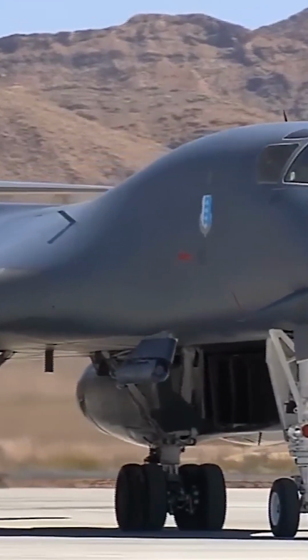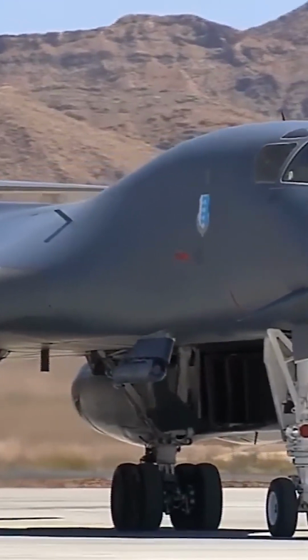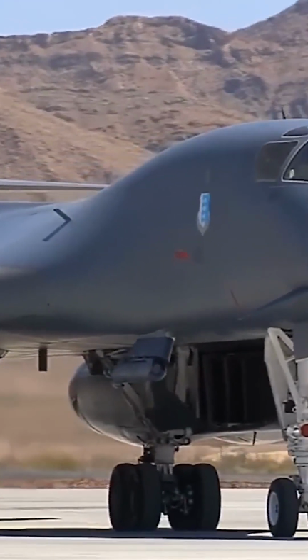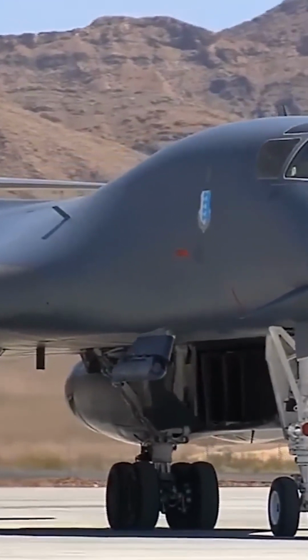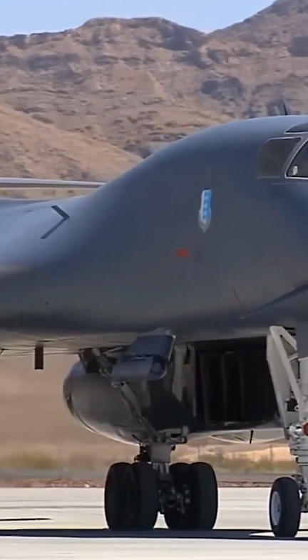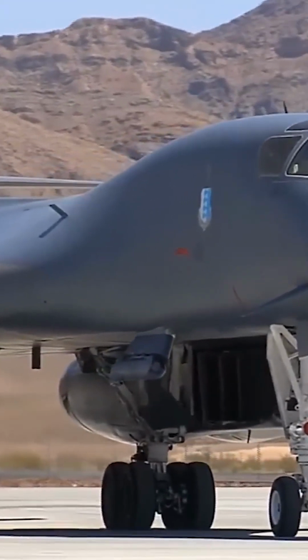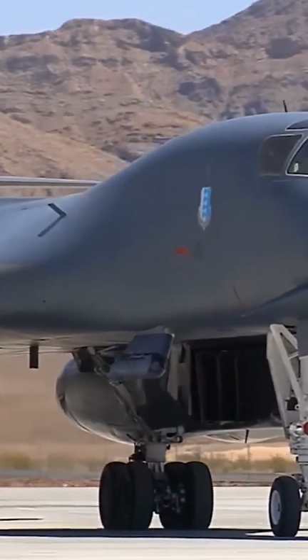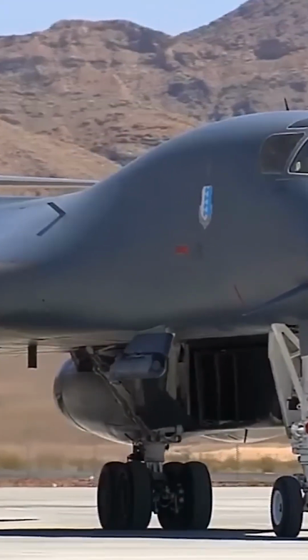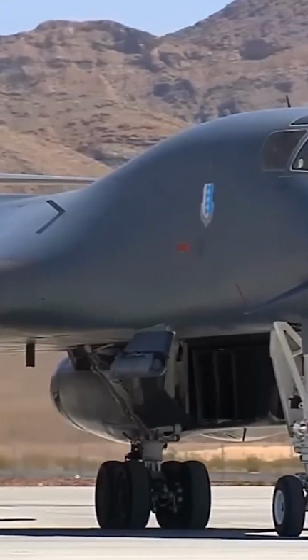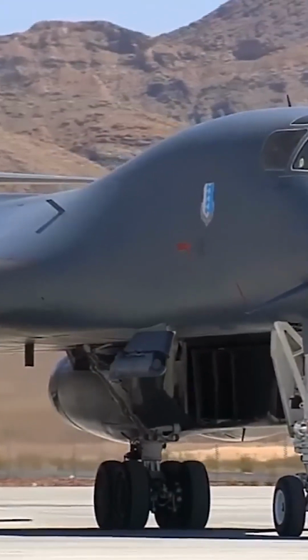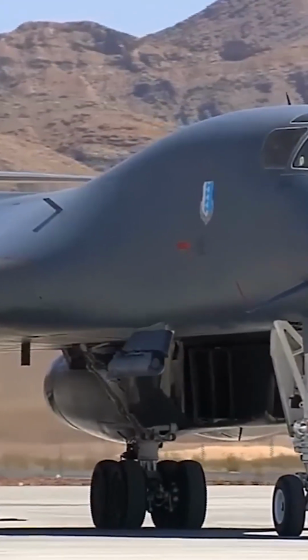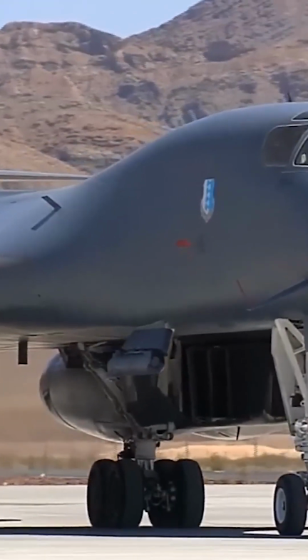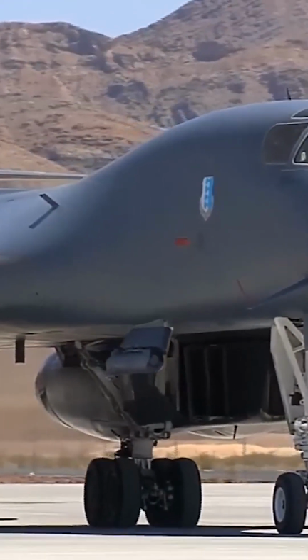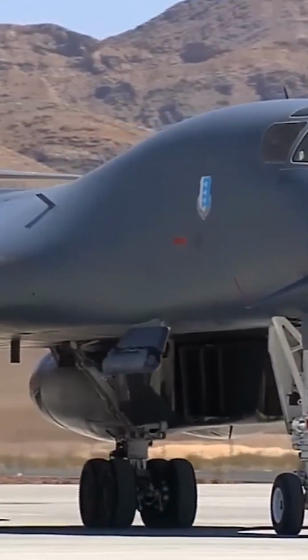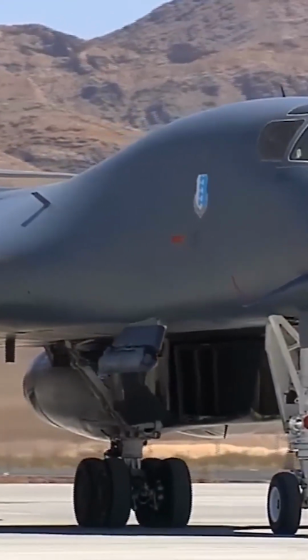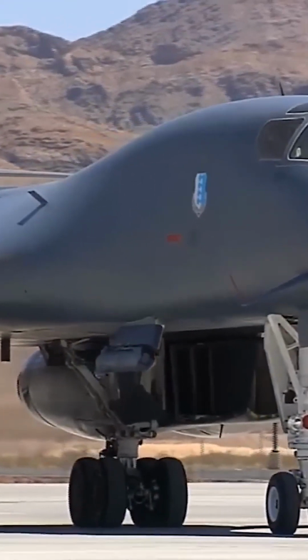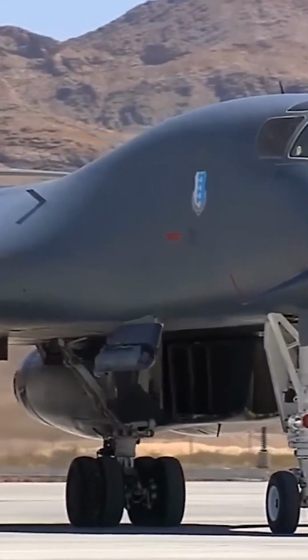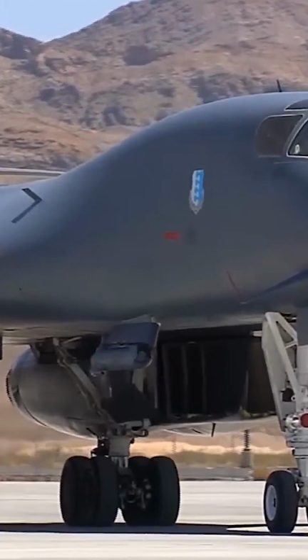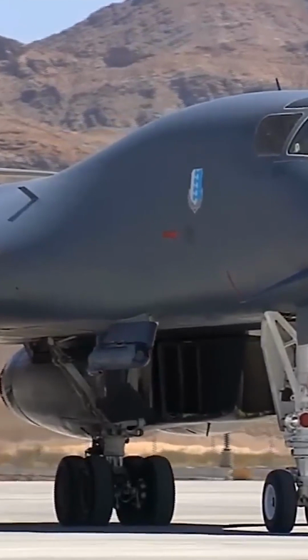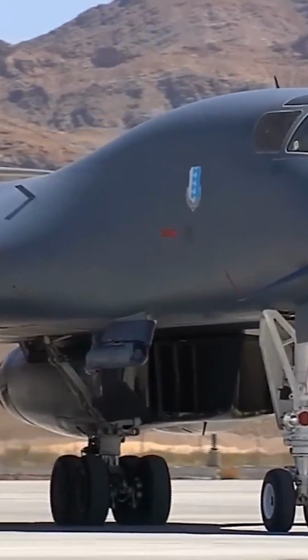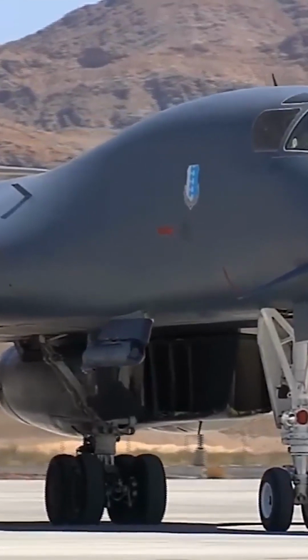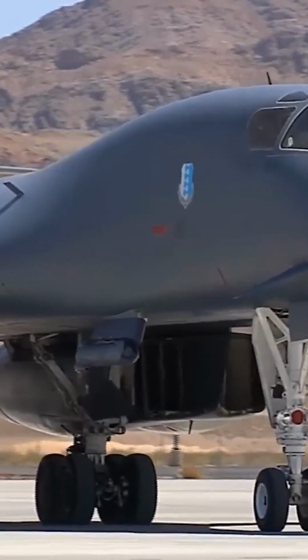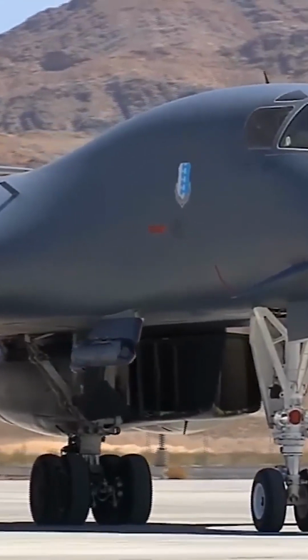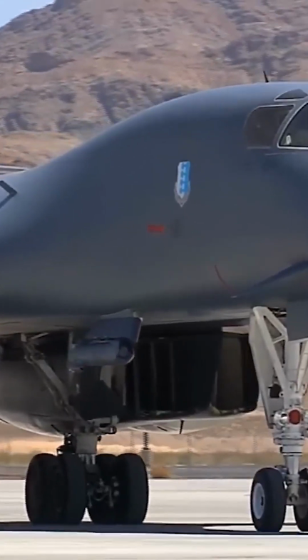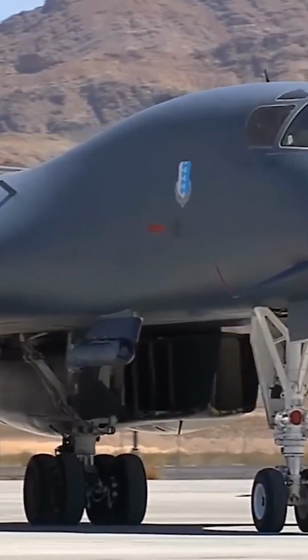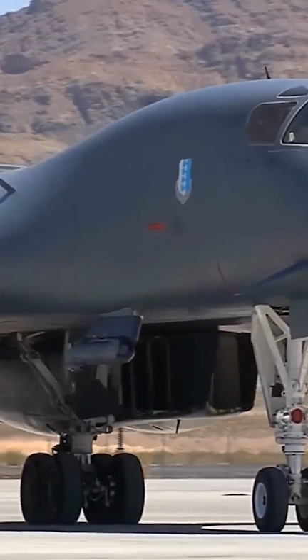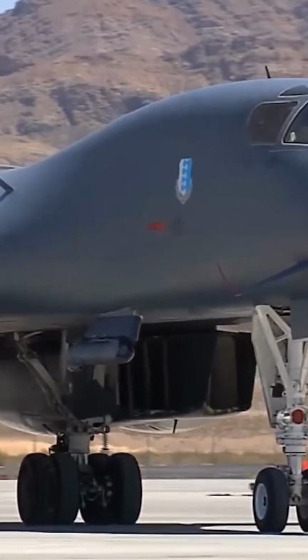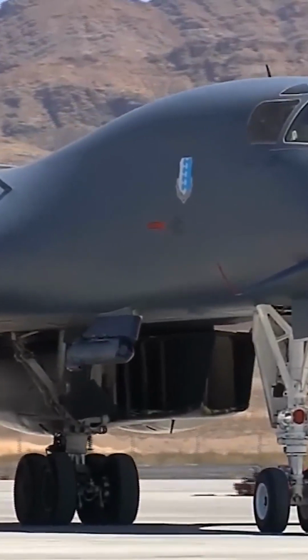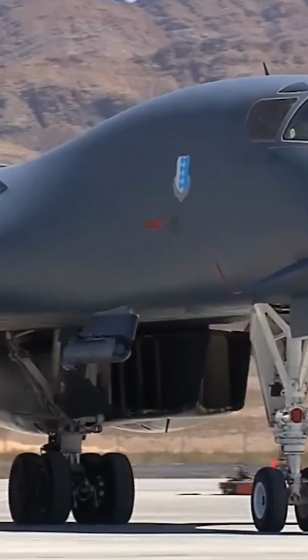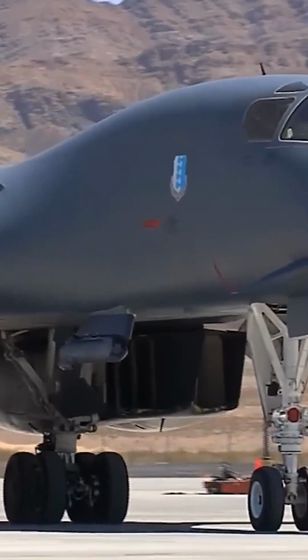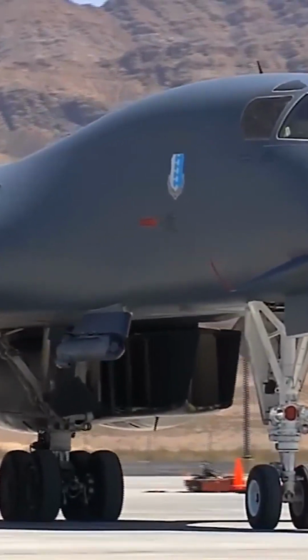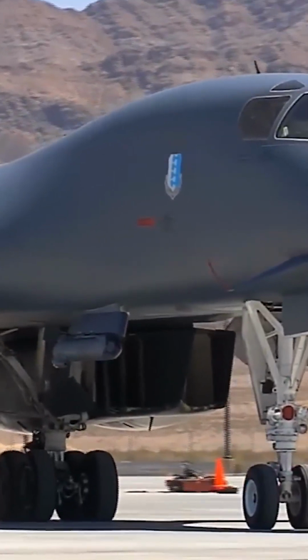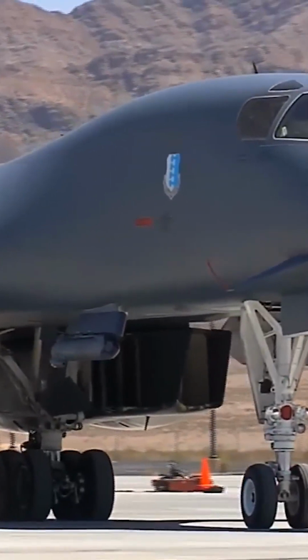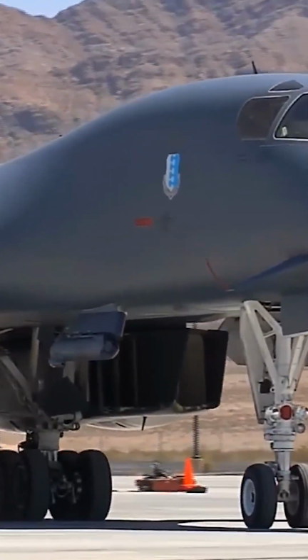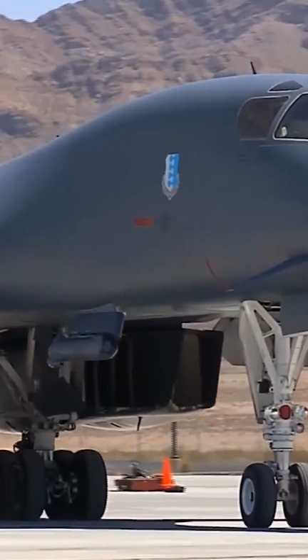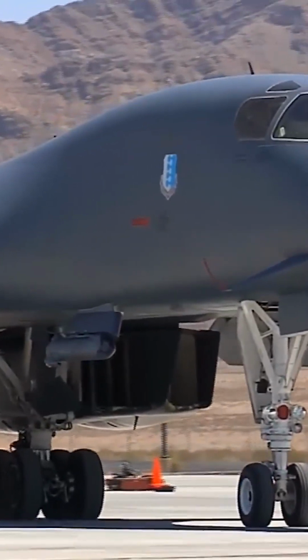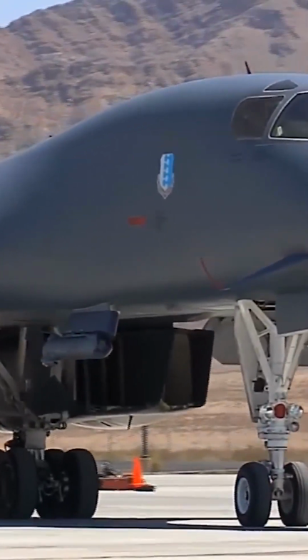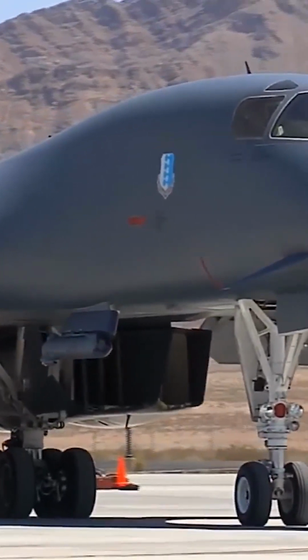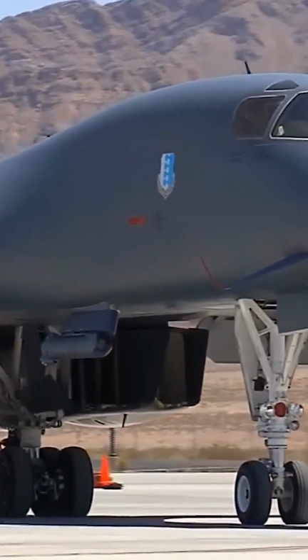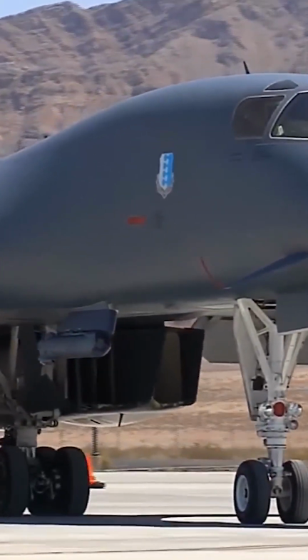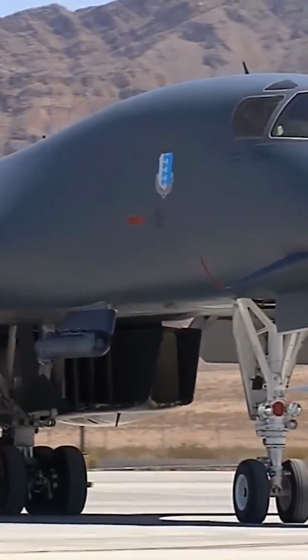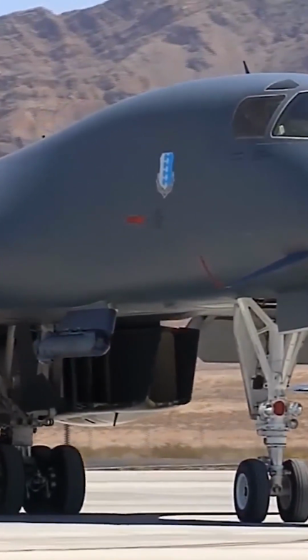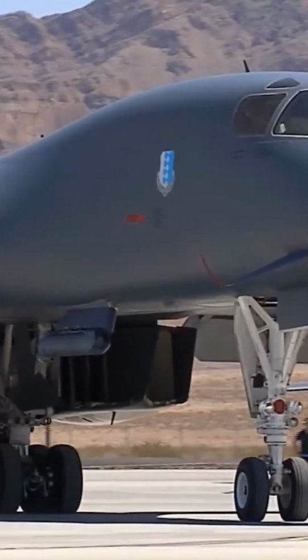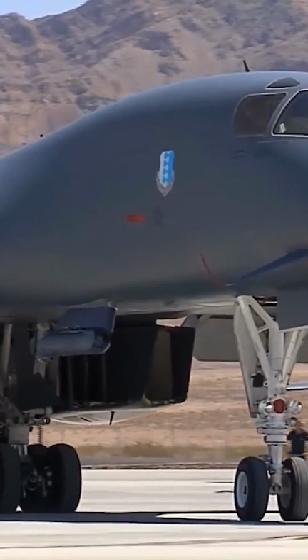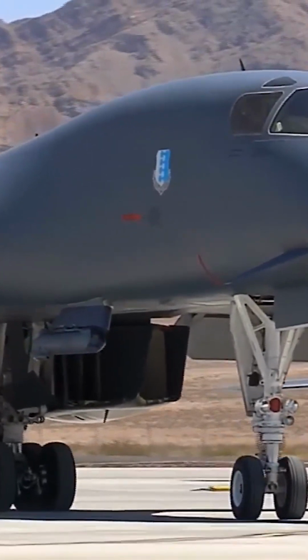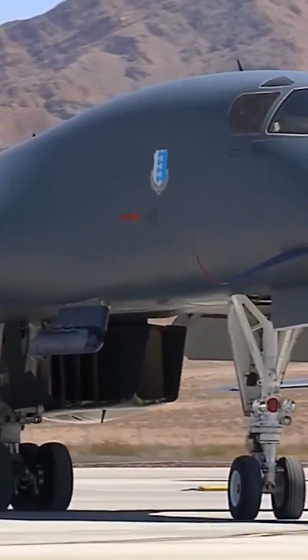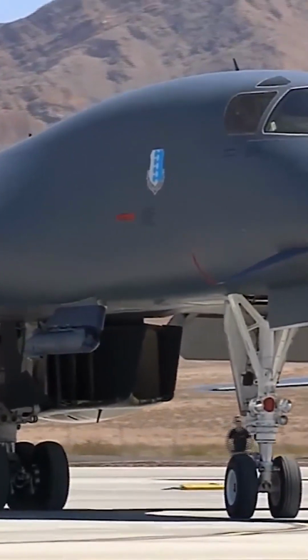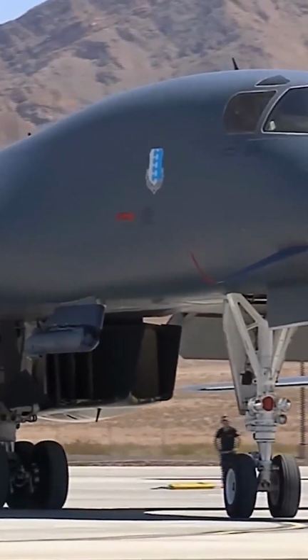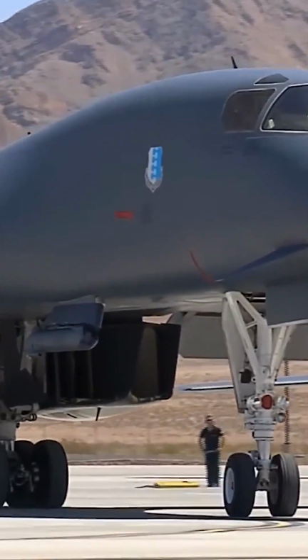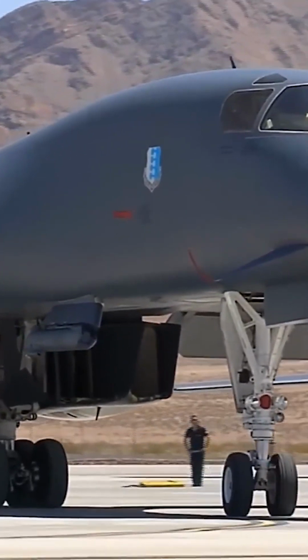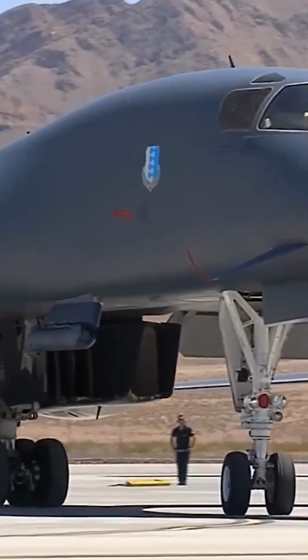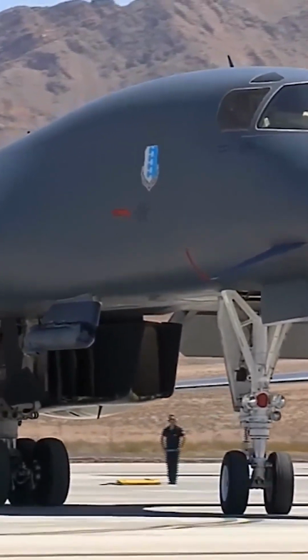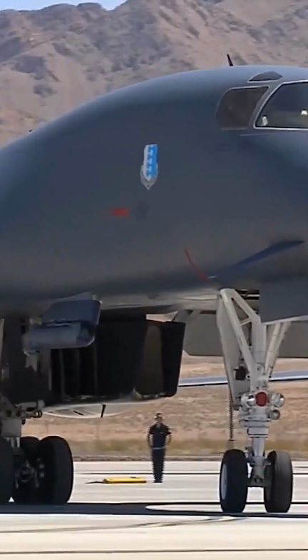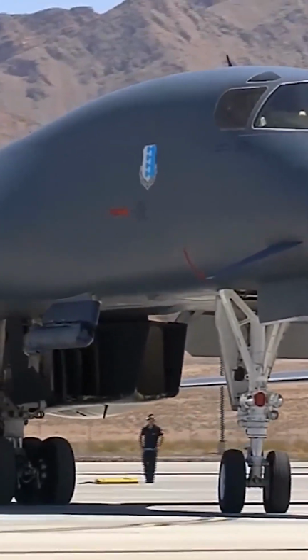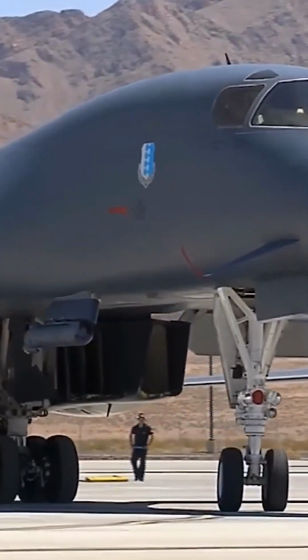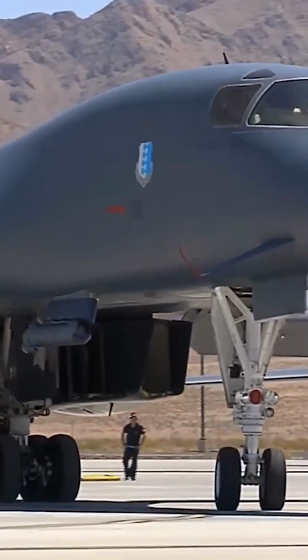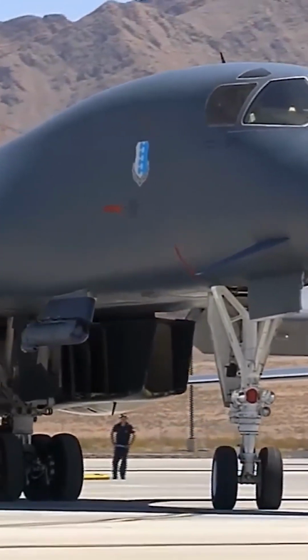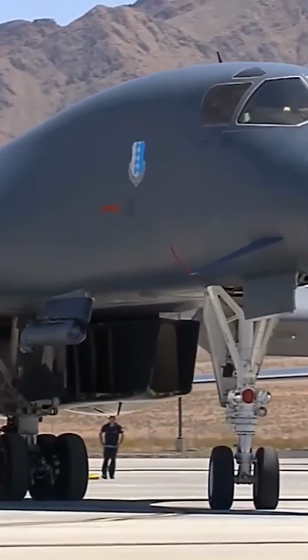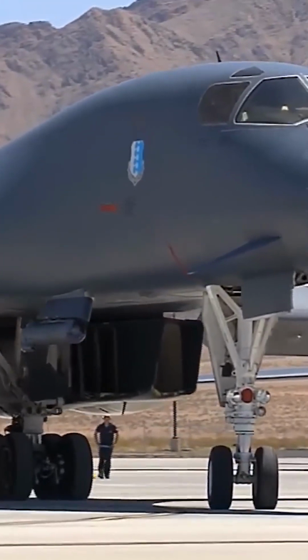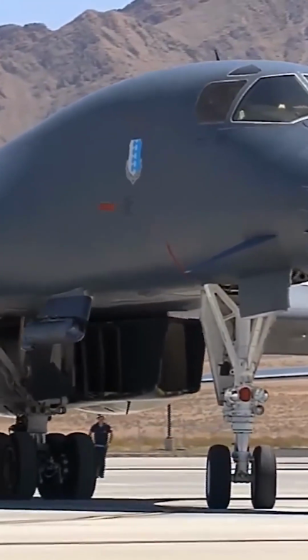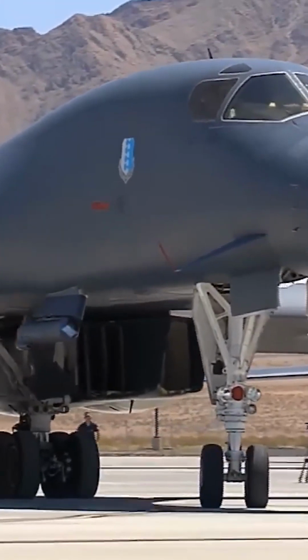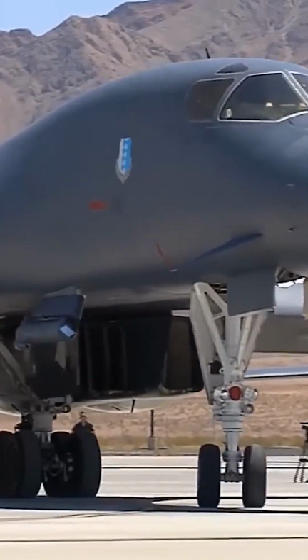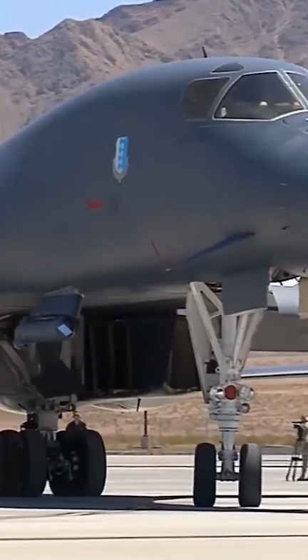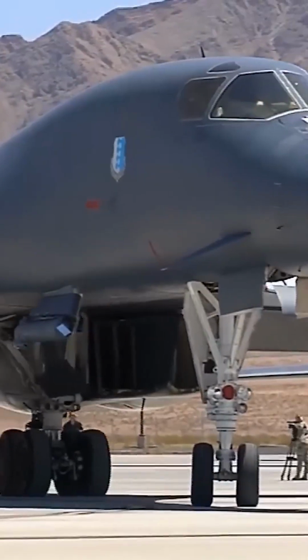The B-1 is also equipped with sophisticated defensive systems including radar warning receivers, chaff and flare dispensers, and a suite of defensive weapons.